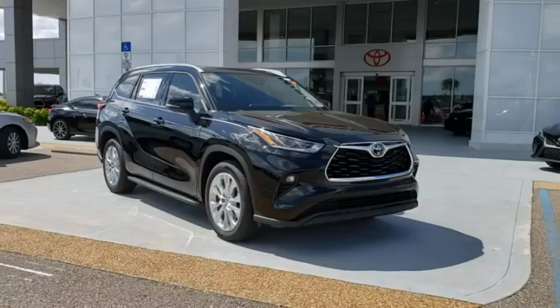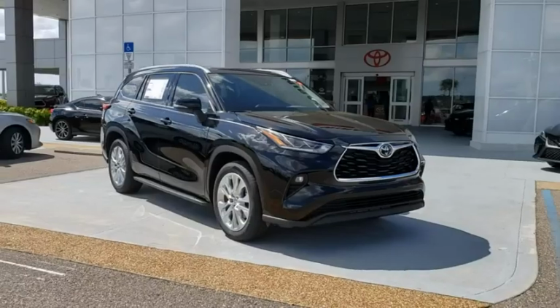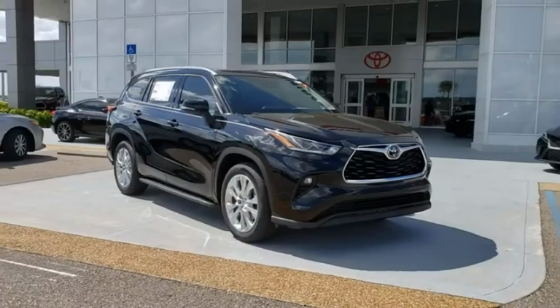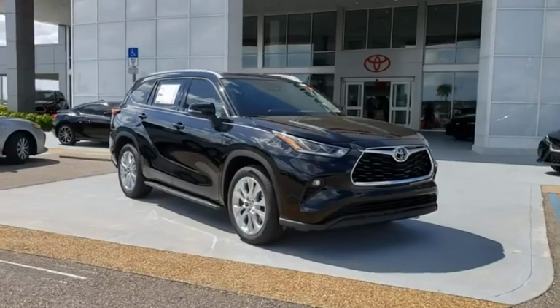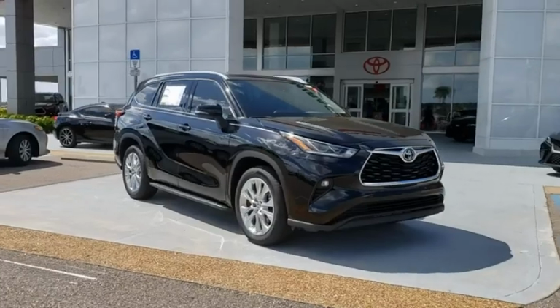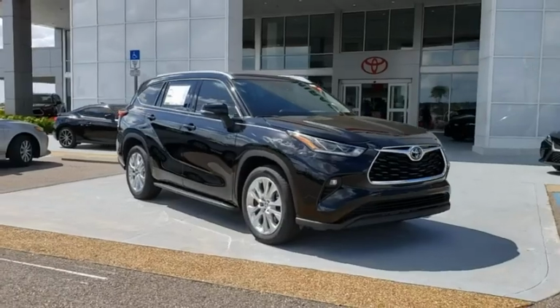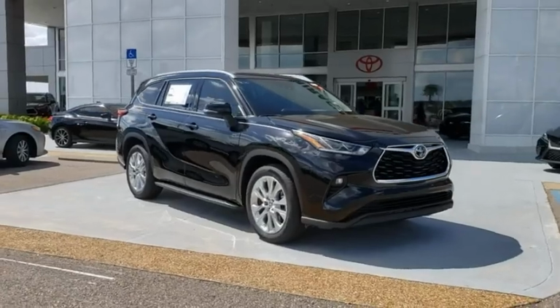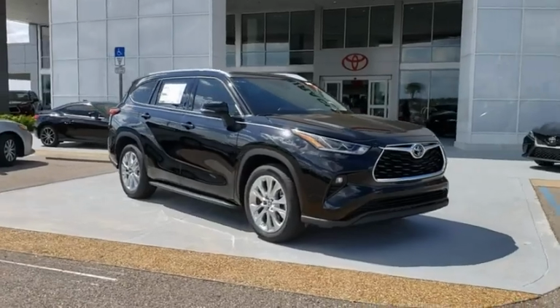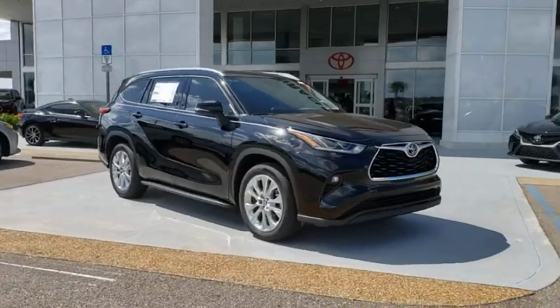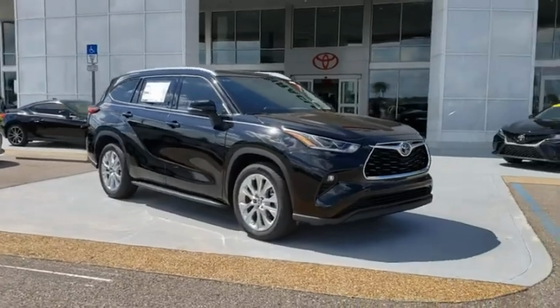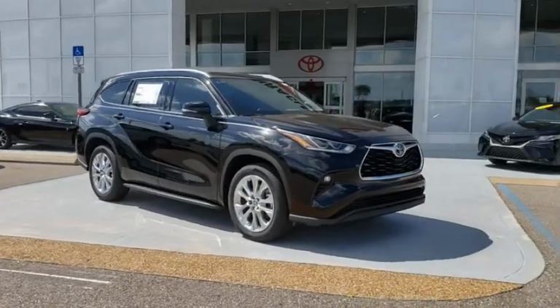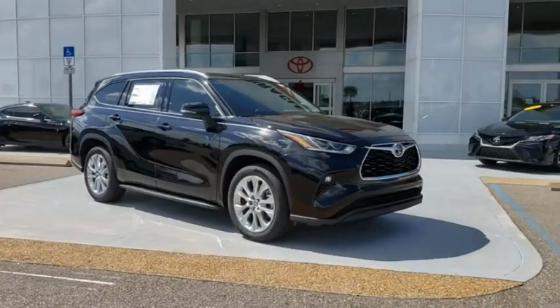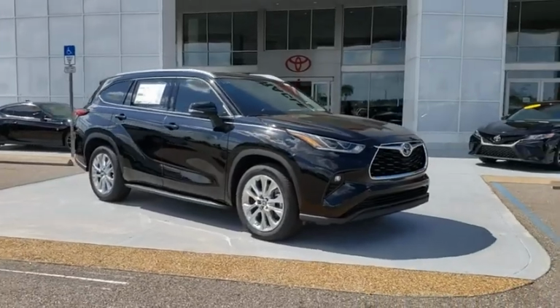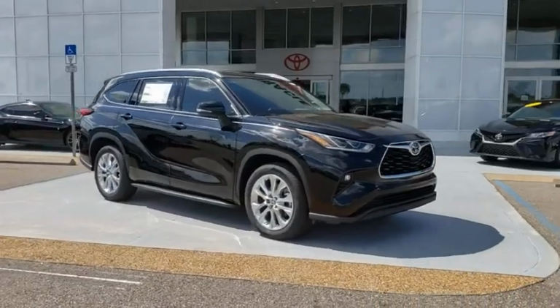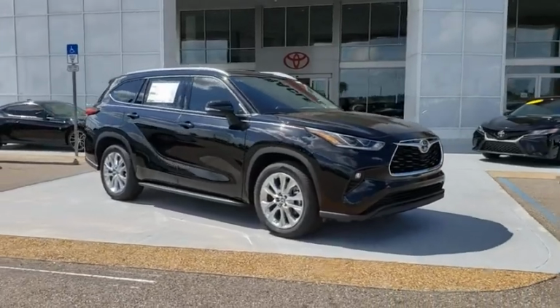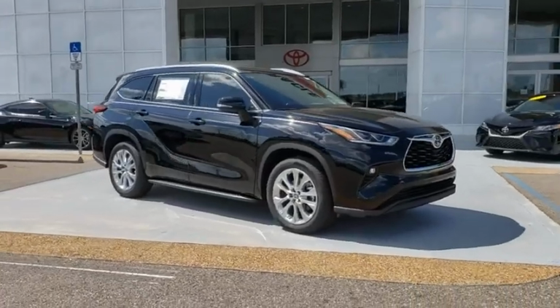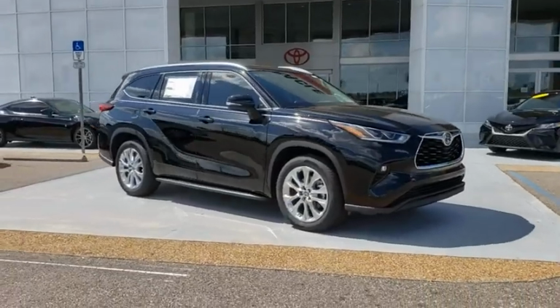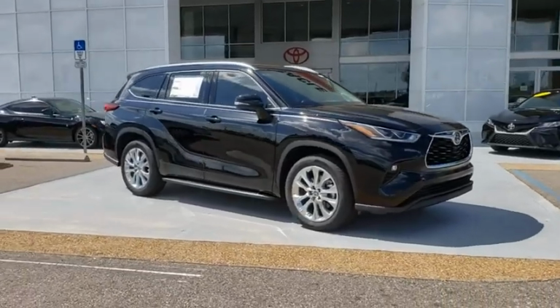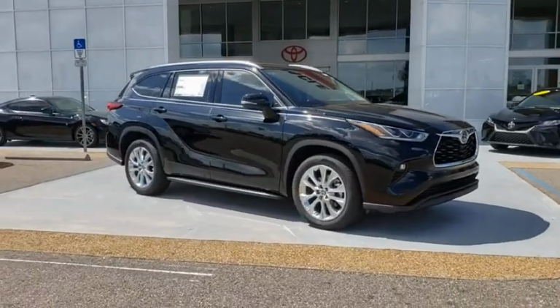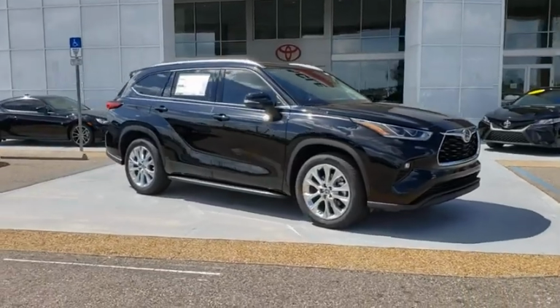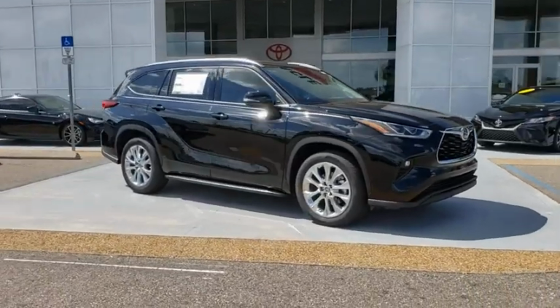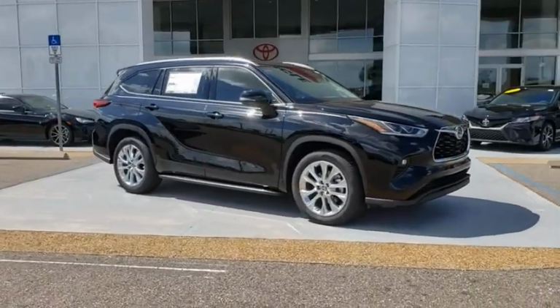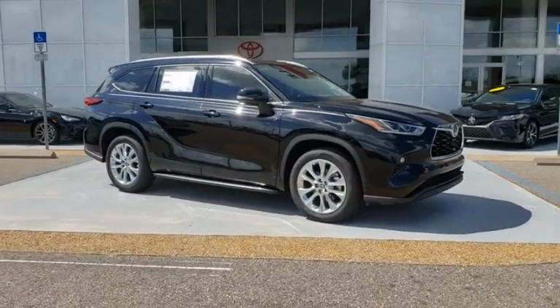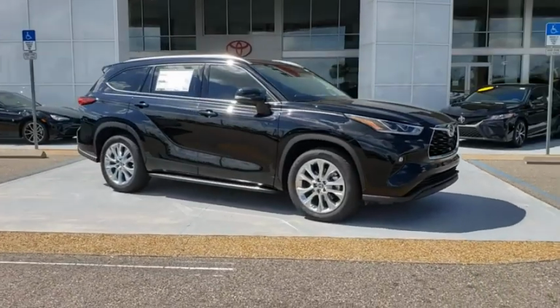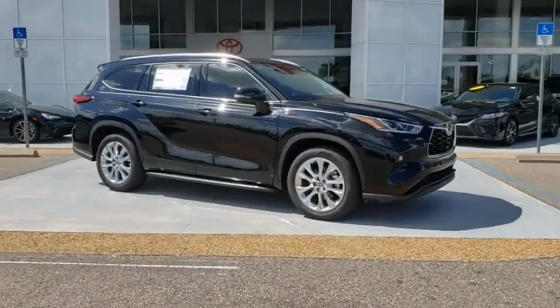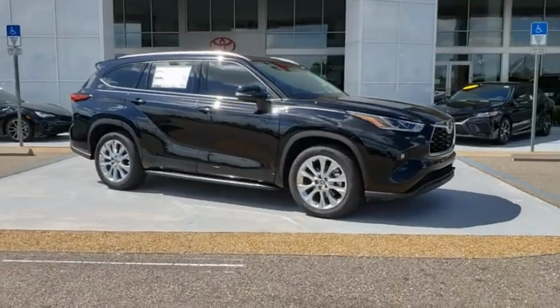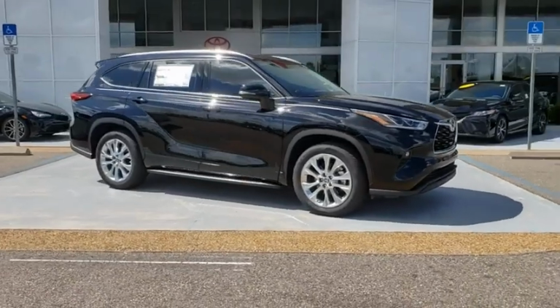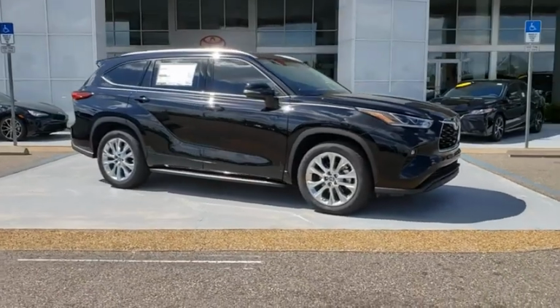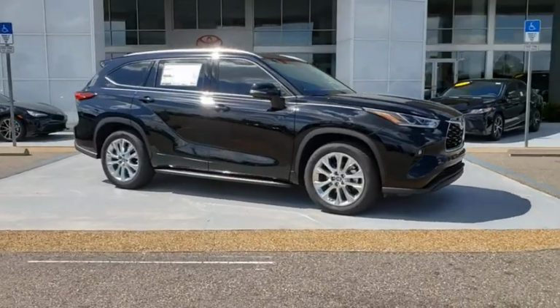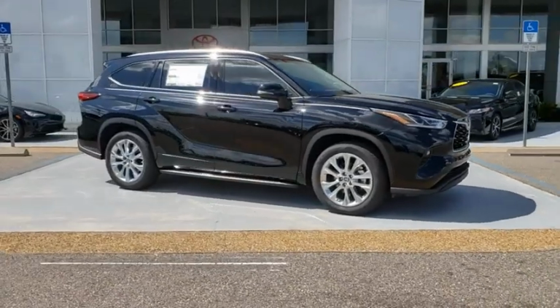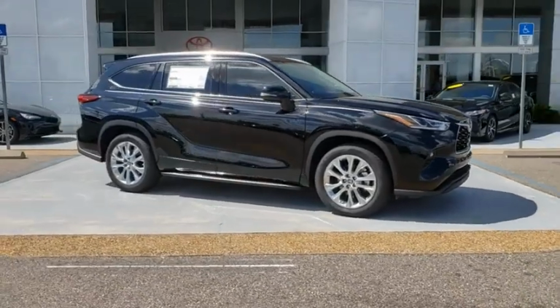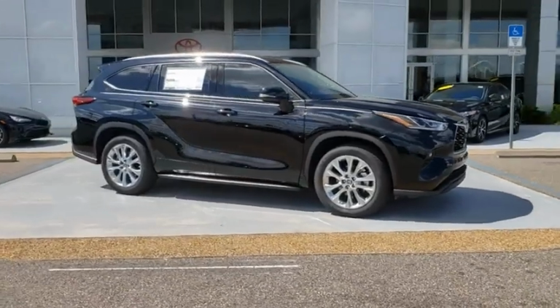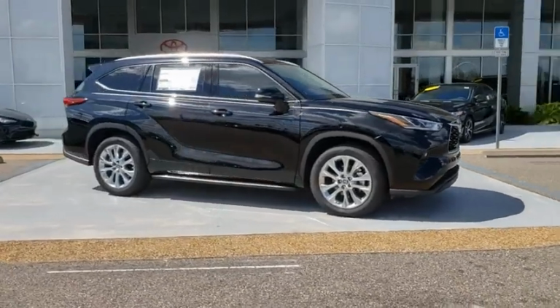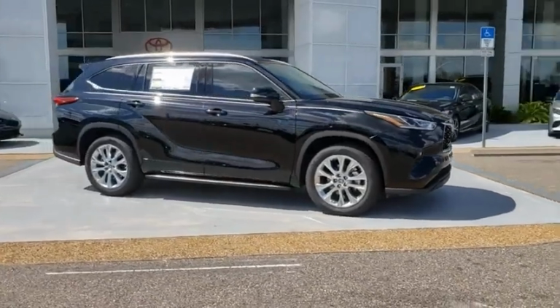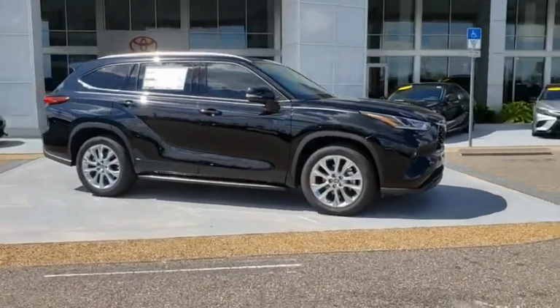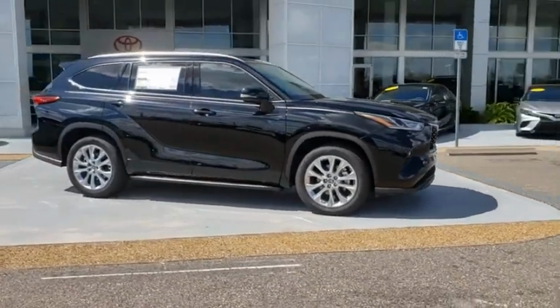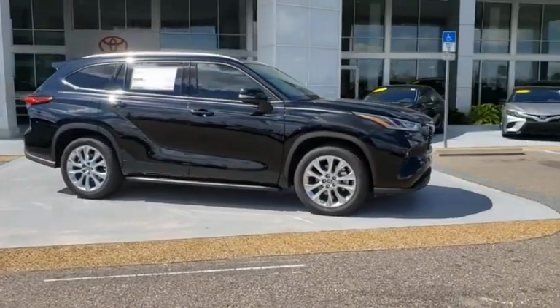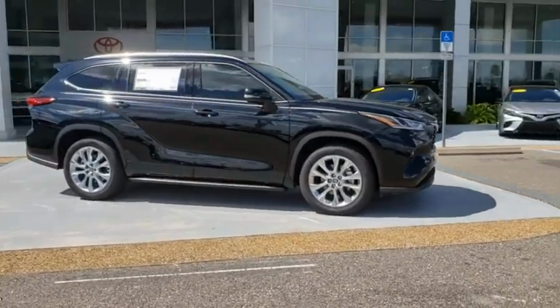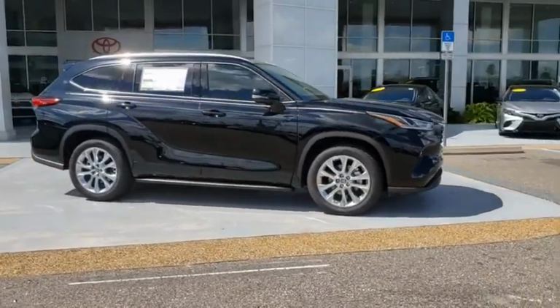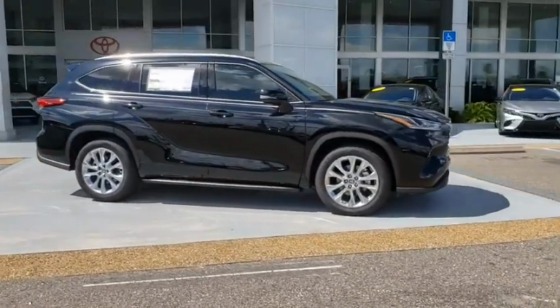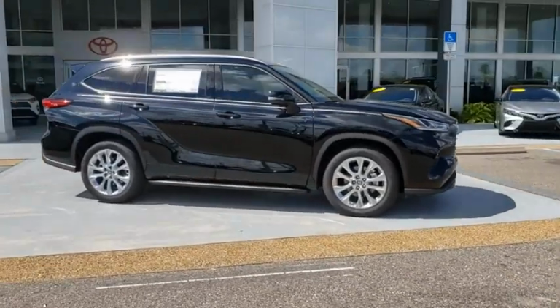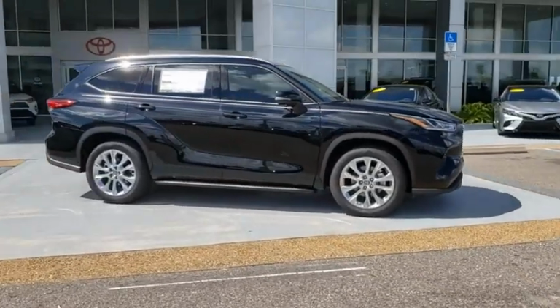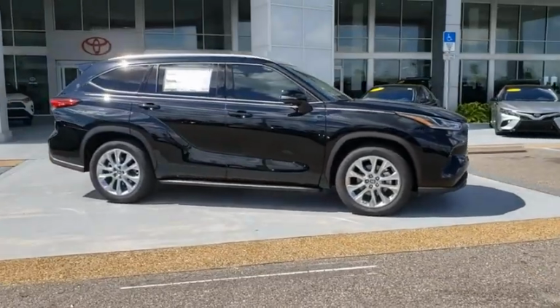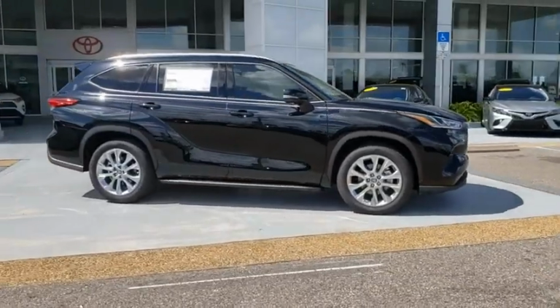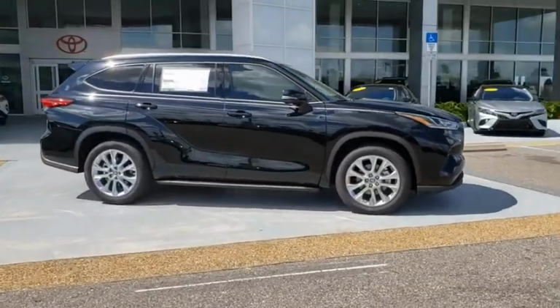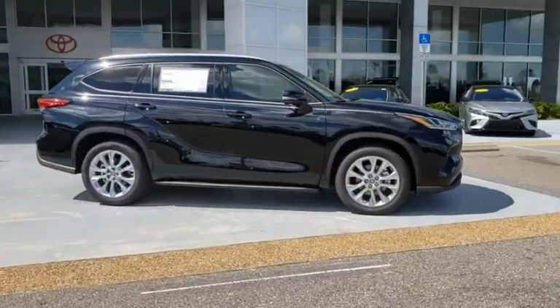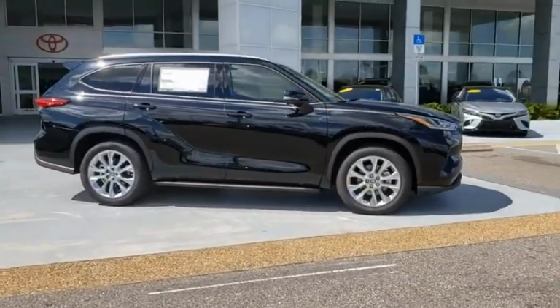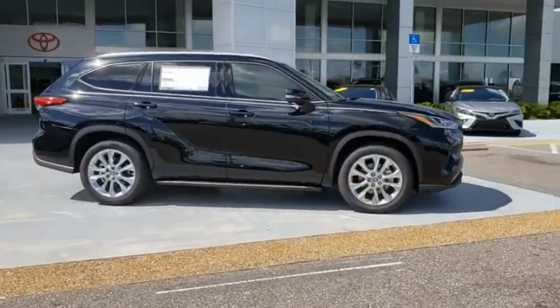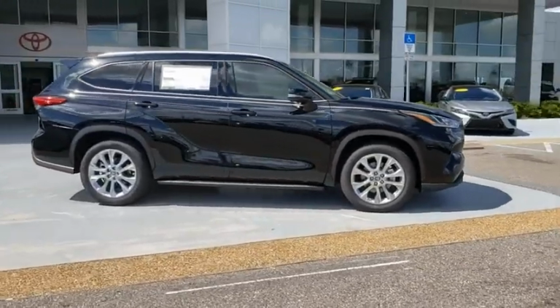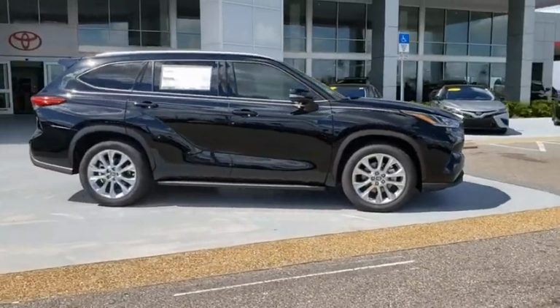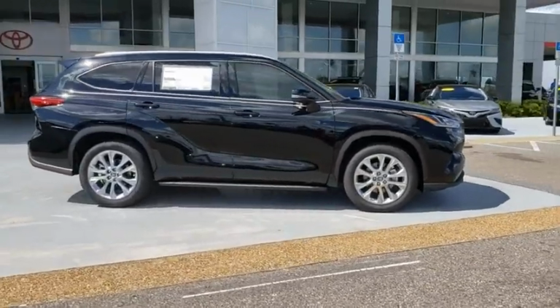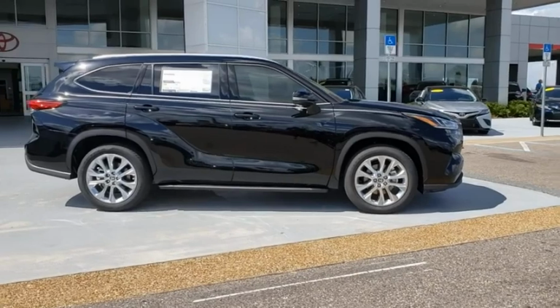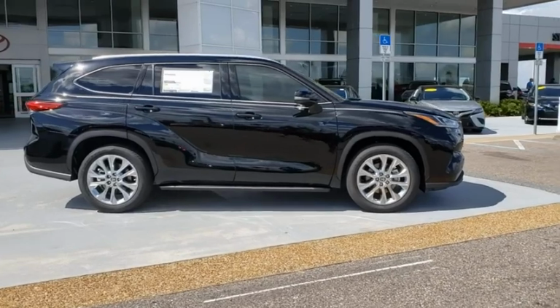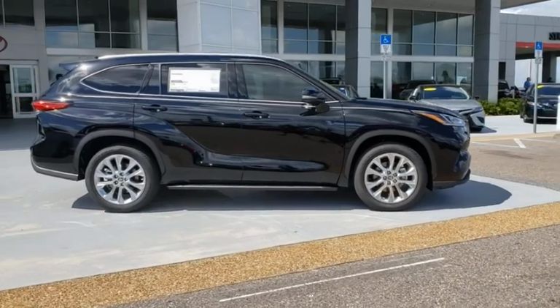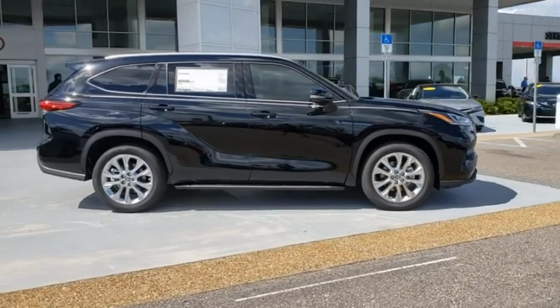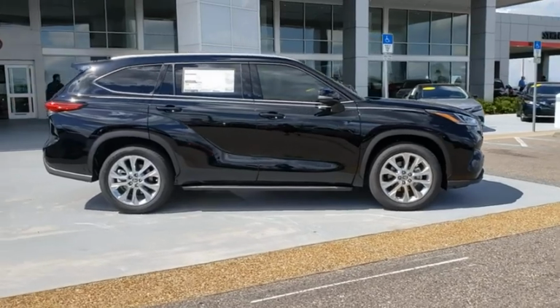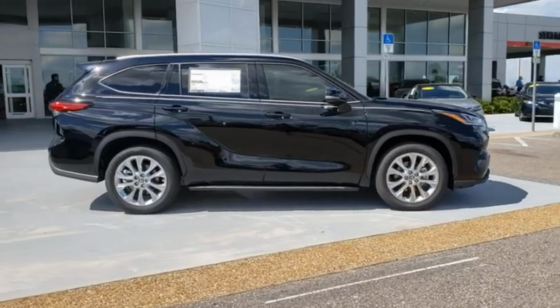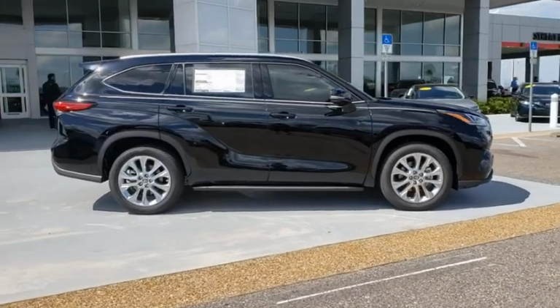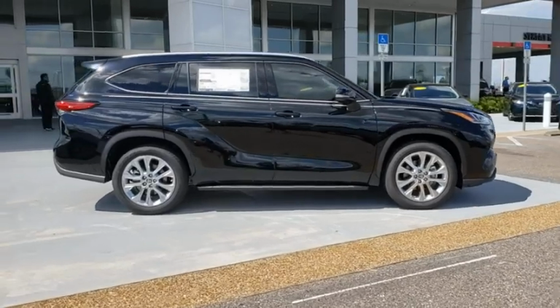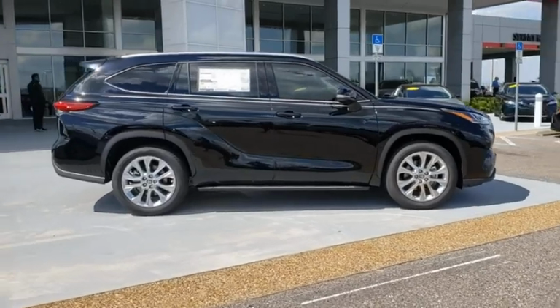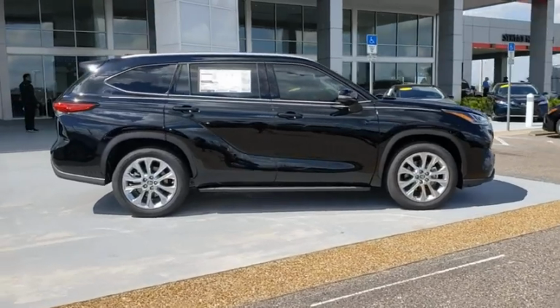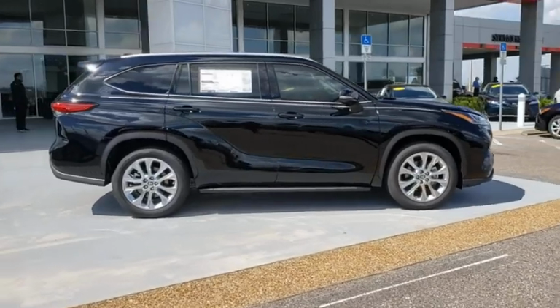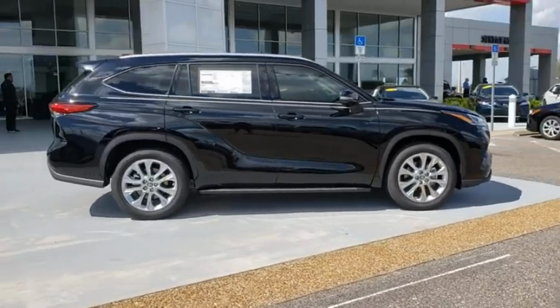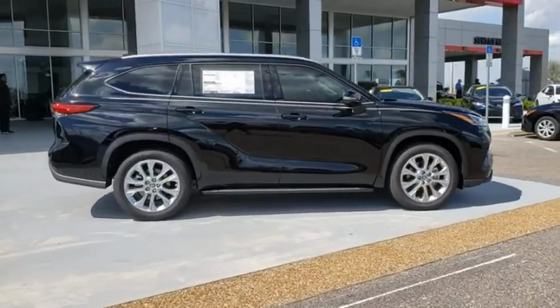Make a great choice today with the 2020 Toyota Highlander. The Highlander is the SUV that's thought of everything.